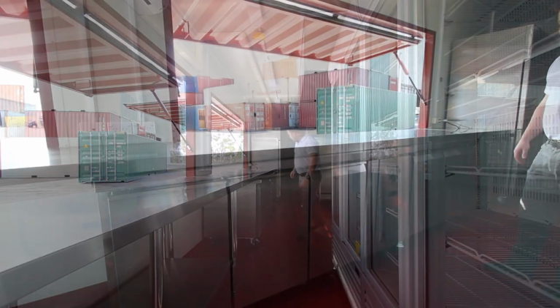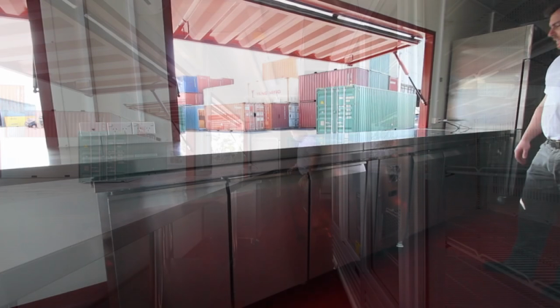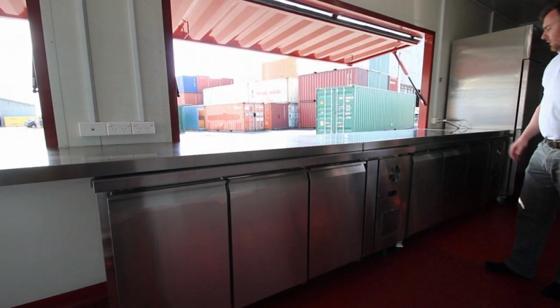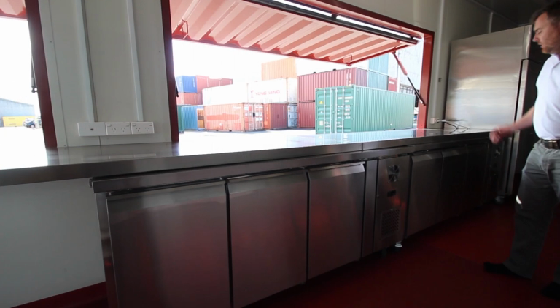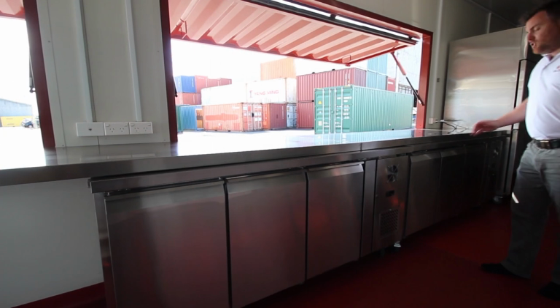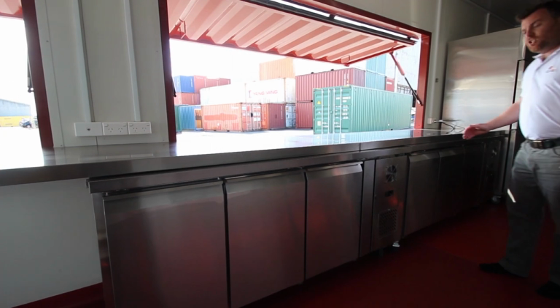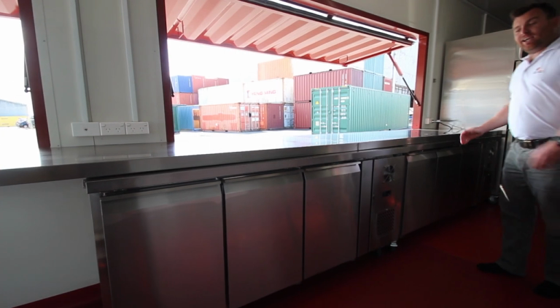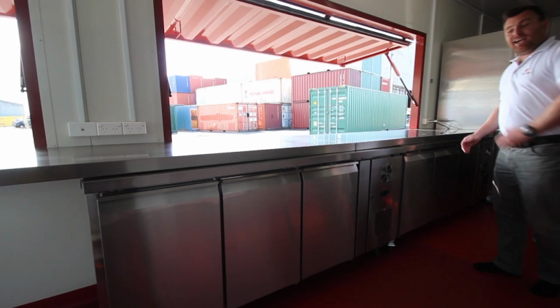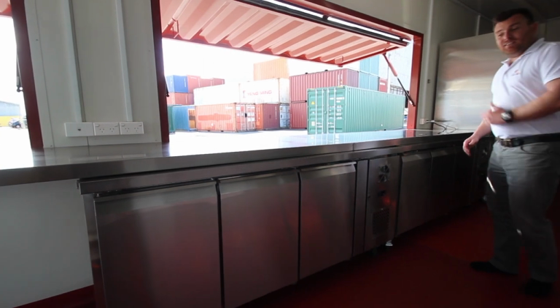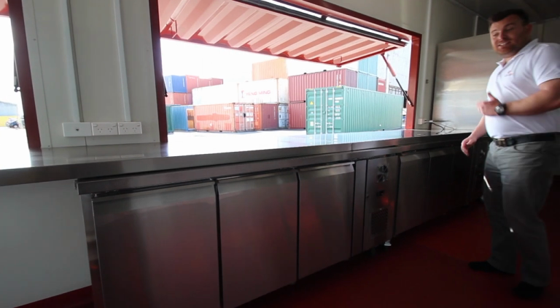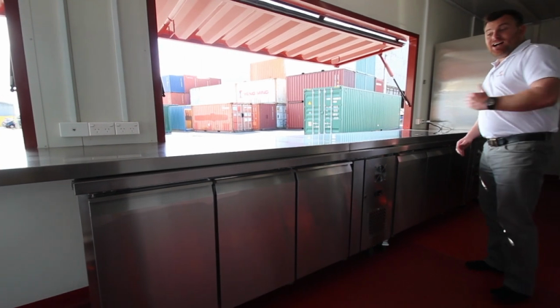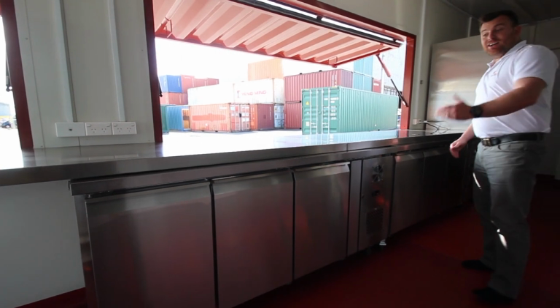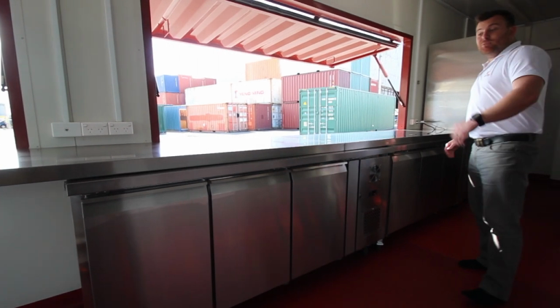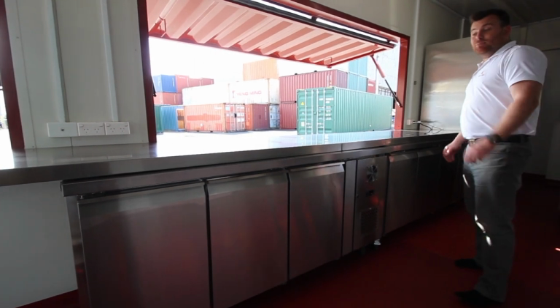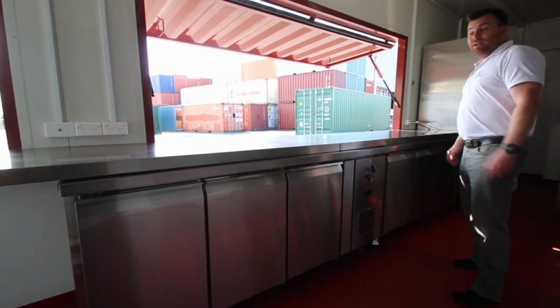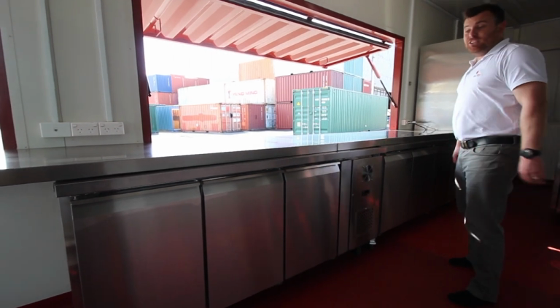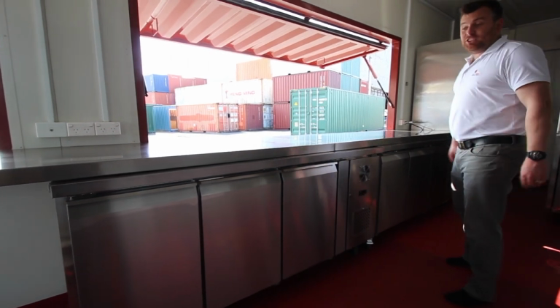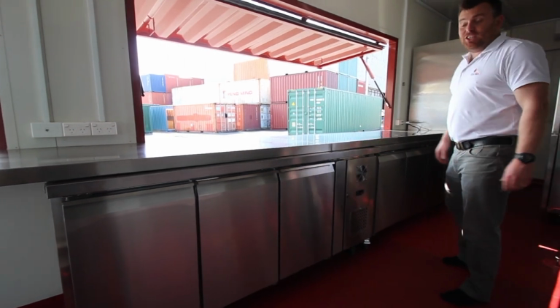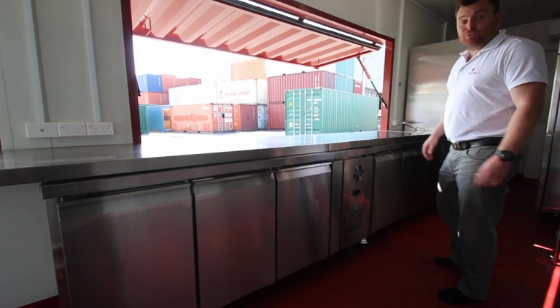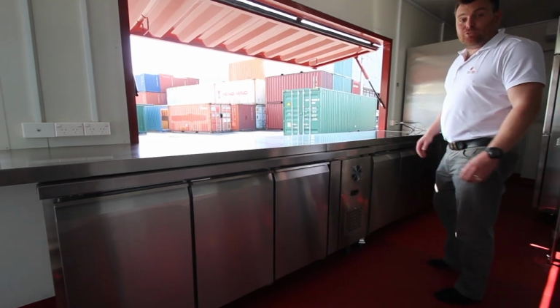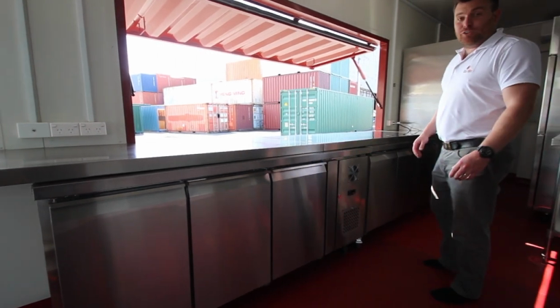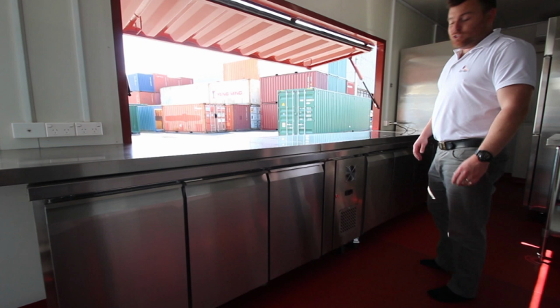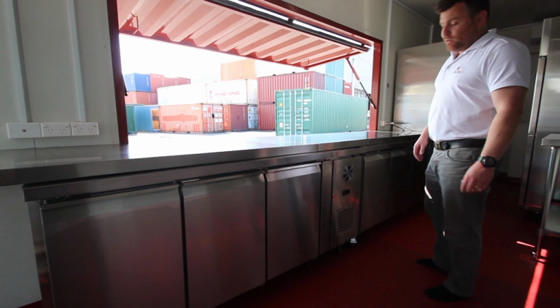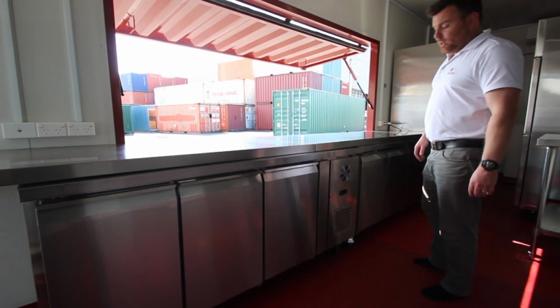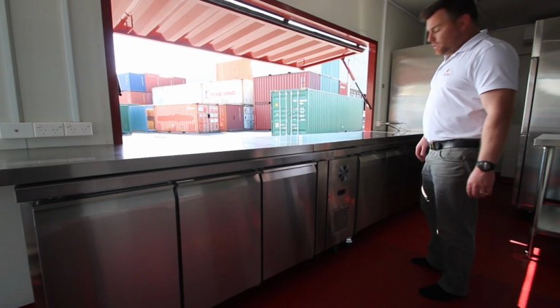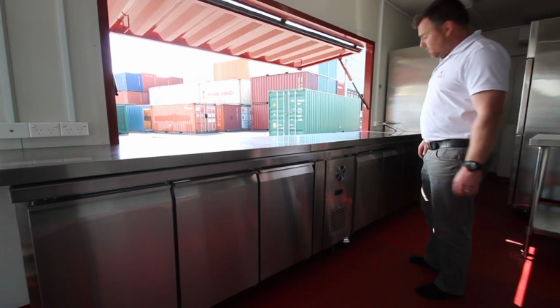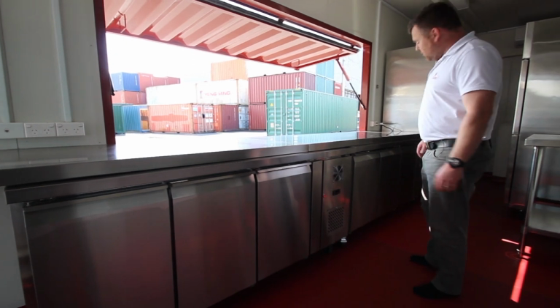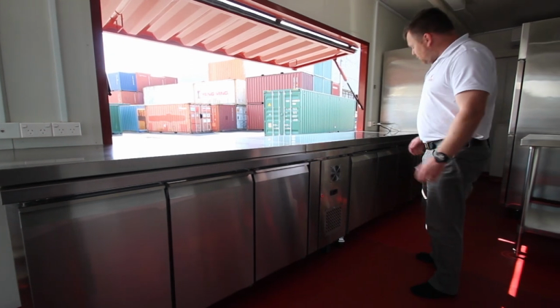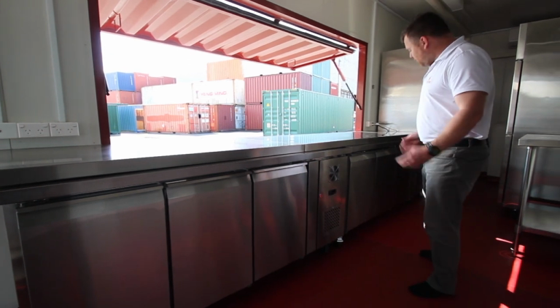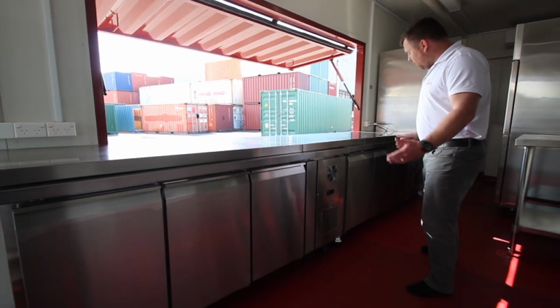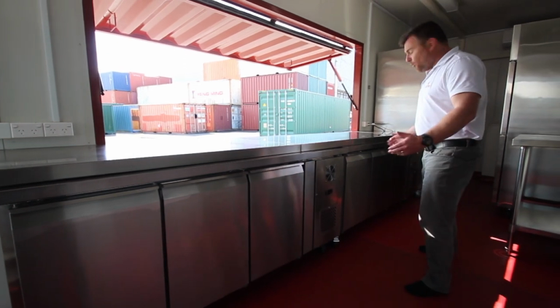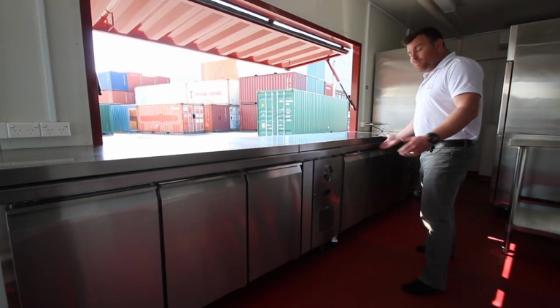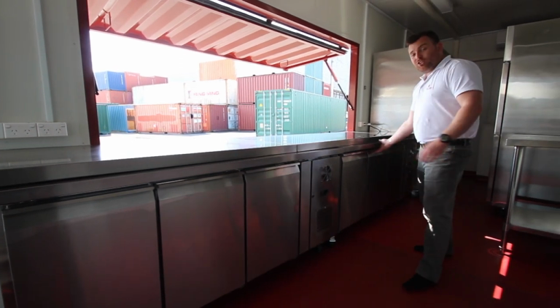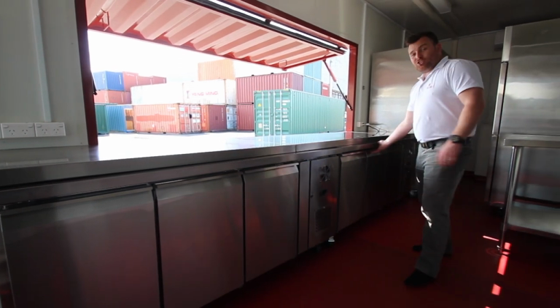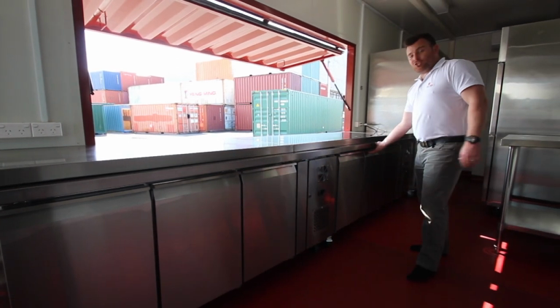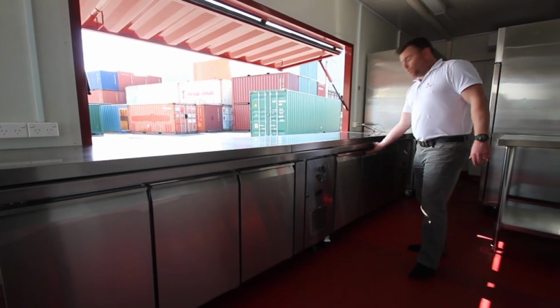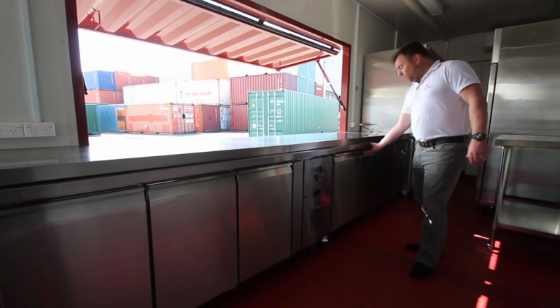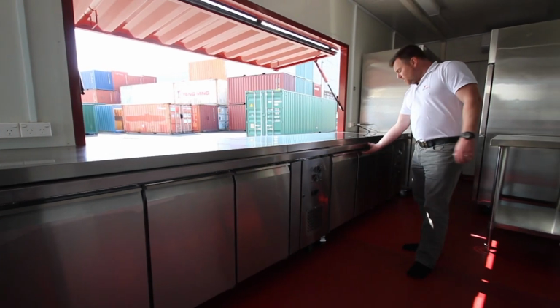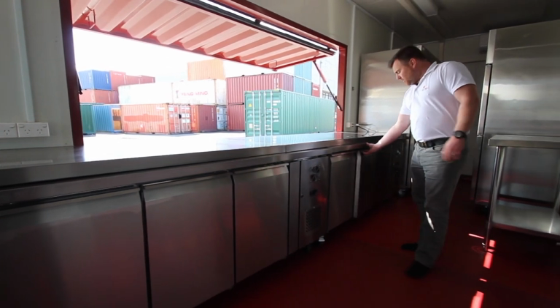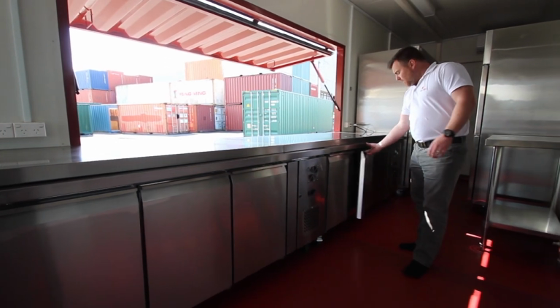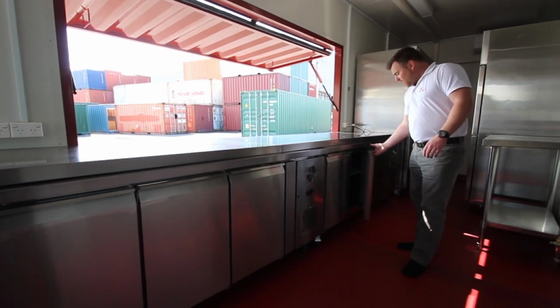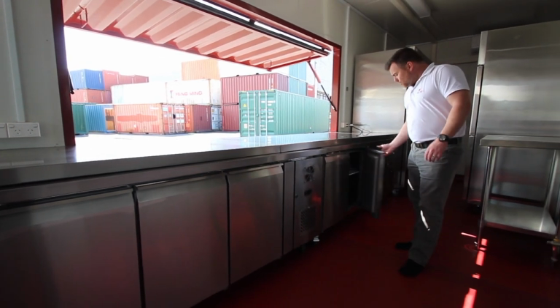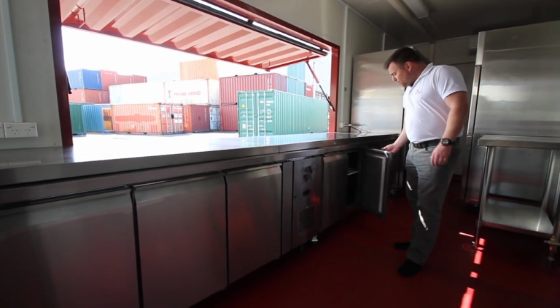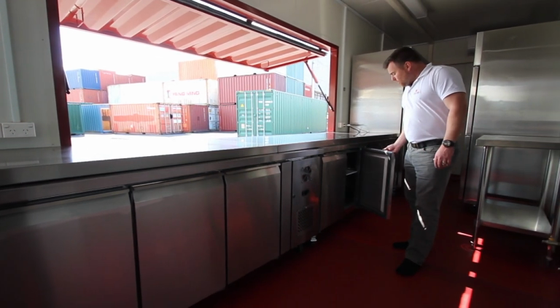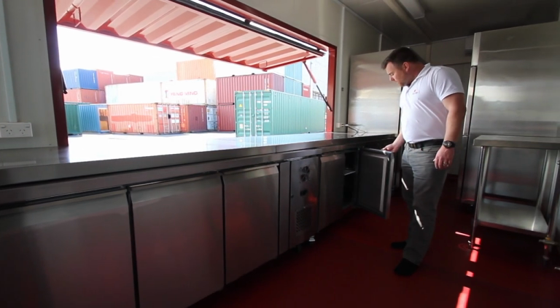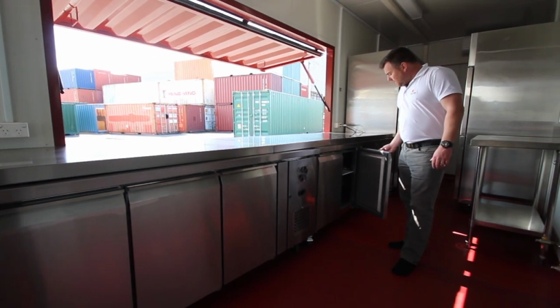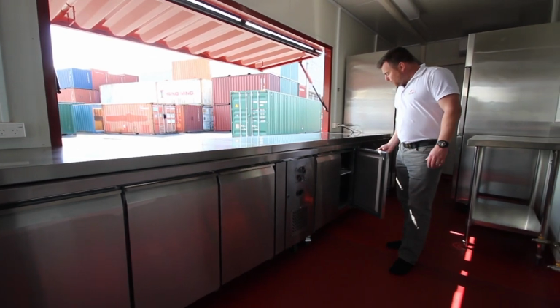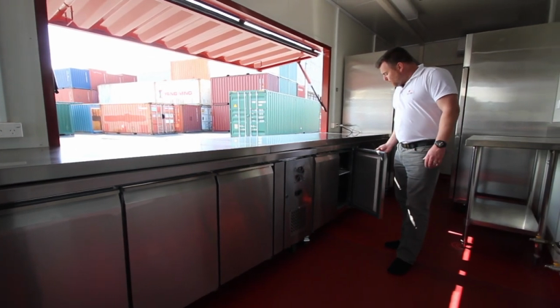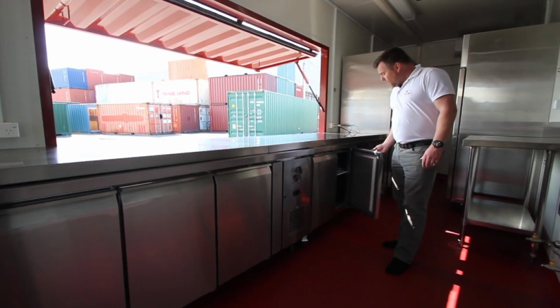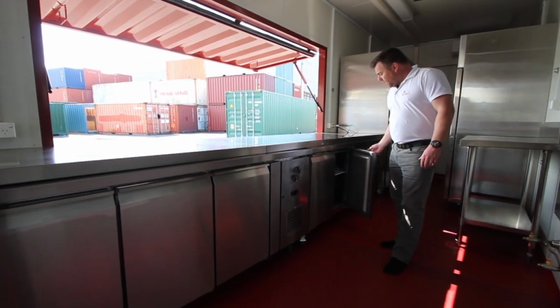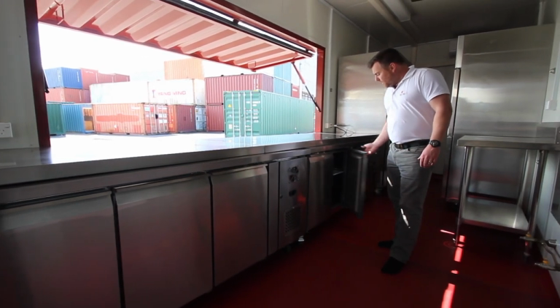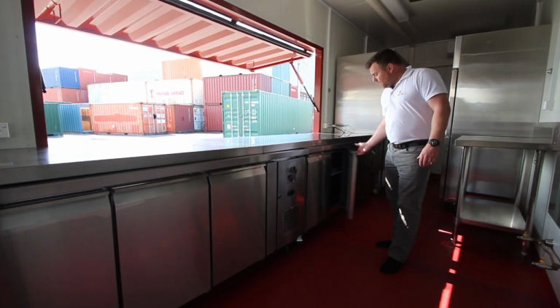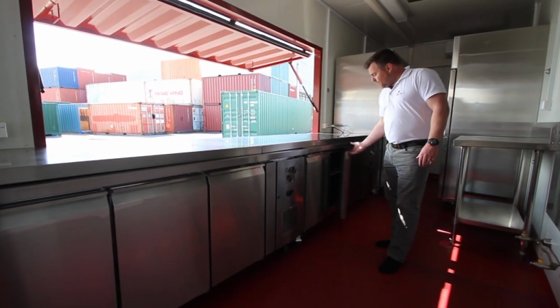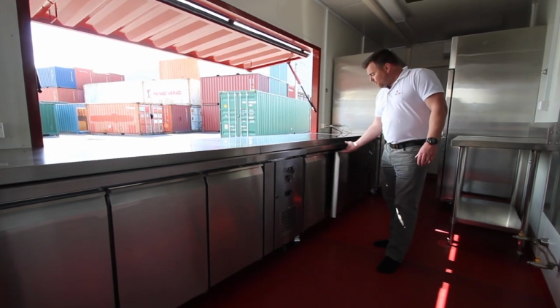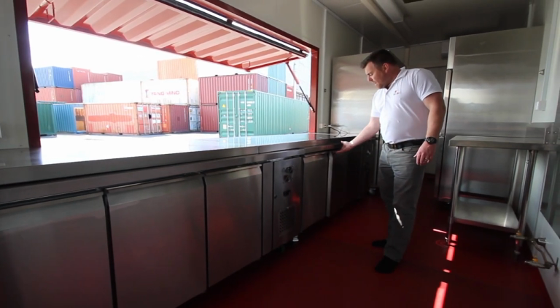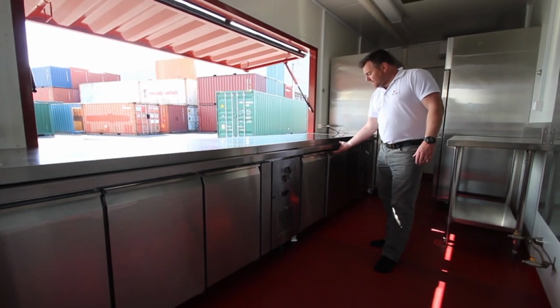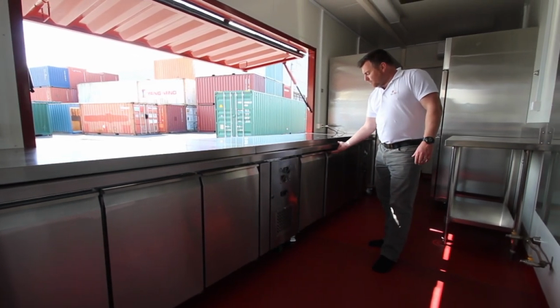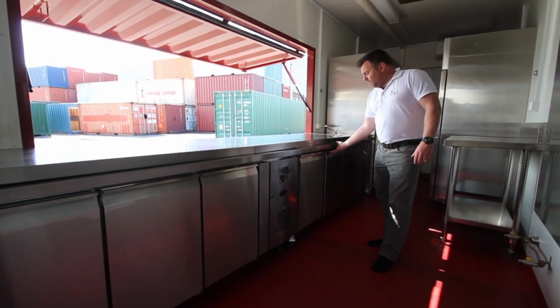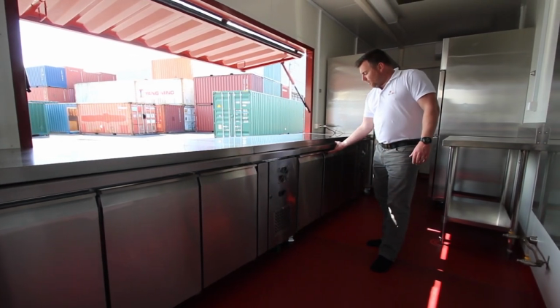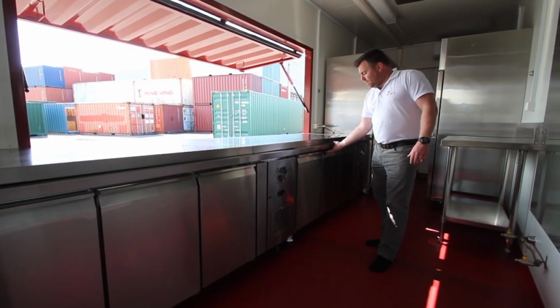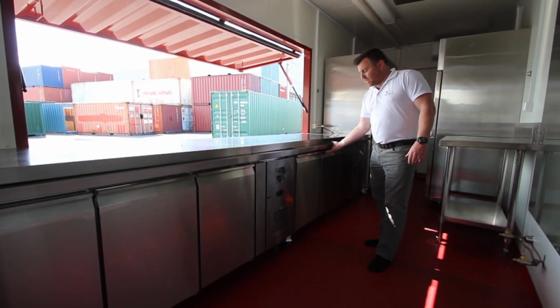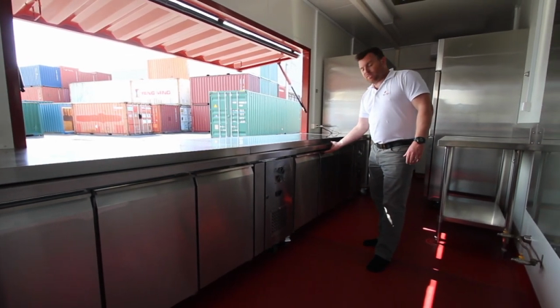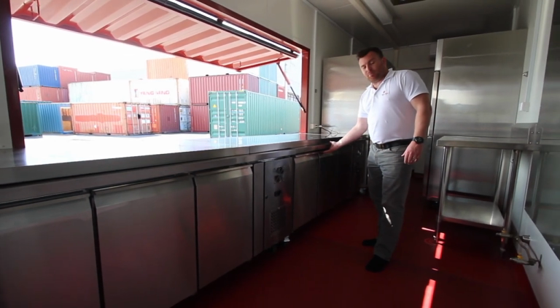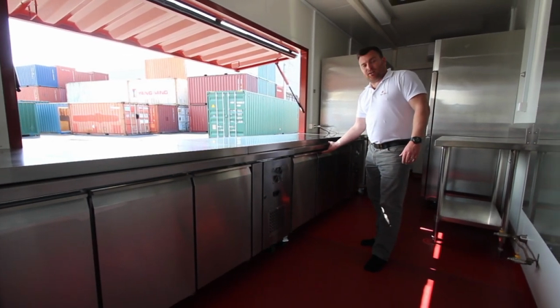Check out this underbench refrigeration. So much storage and a real clever way of maximizing space.